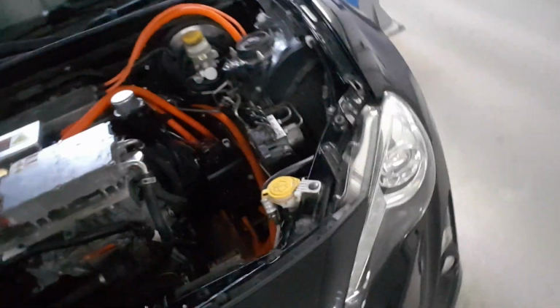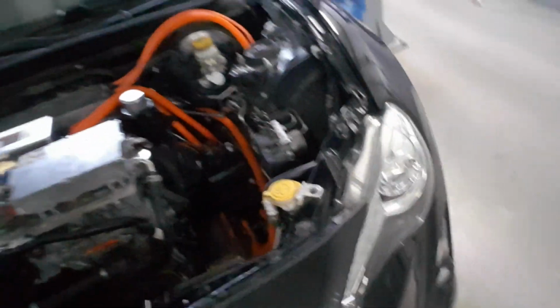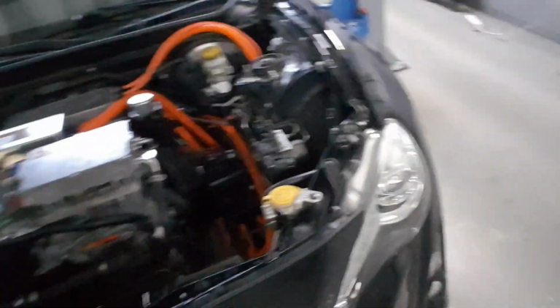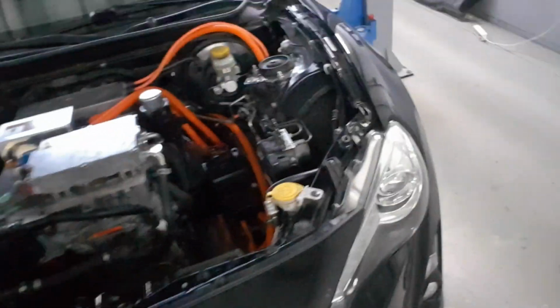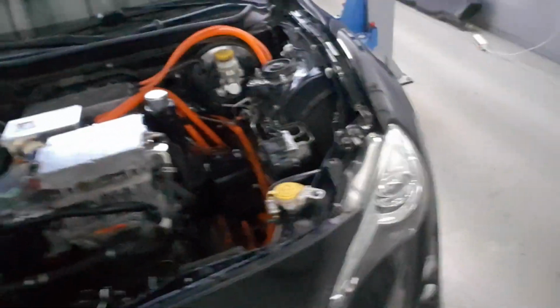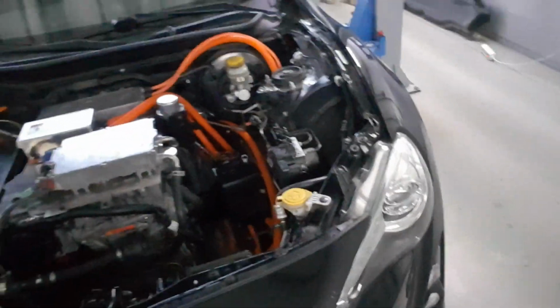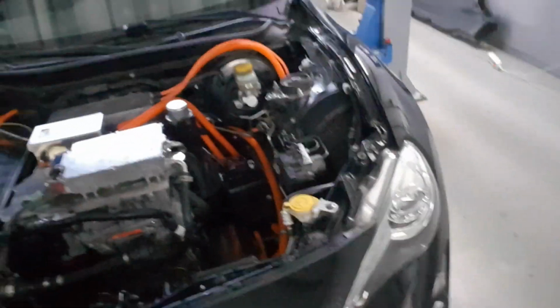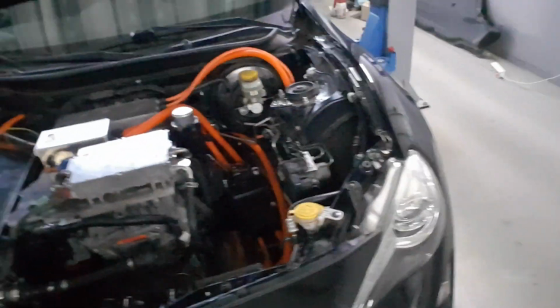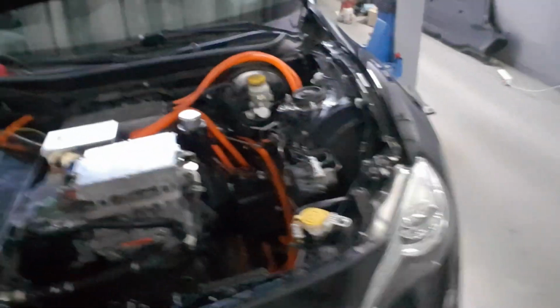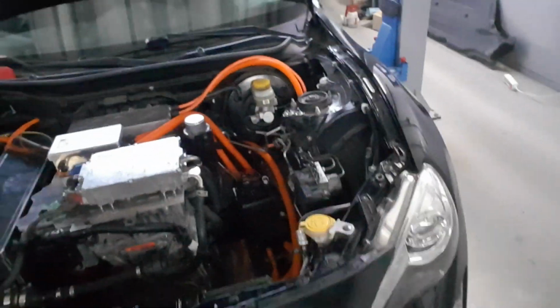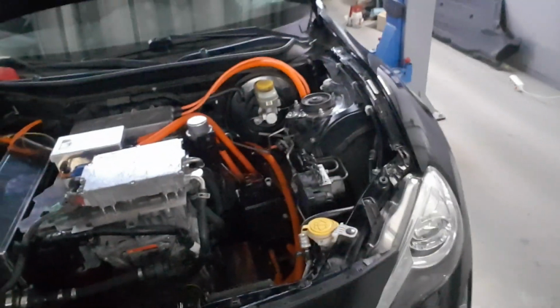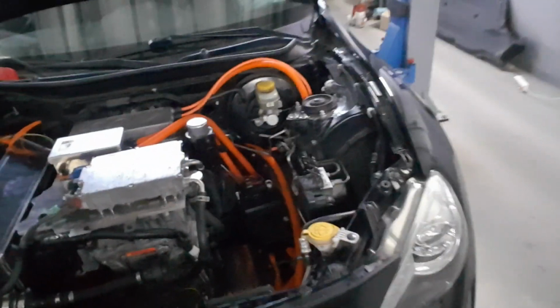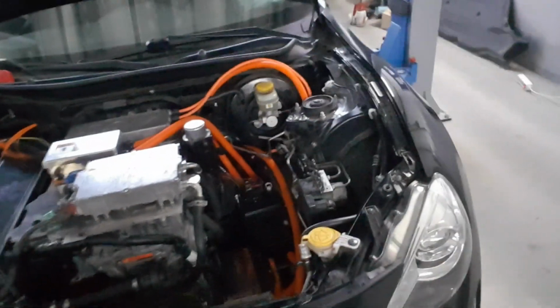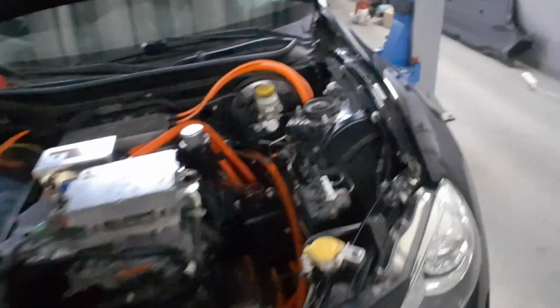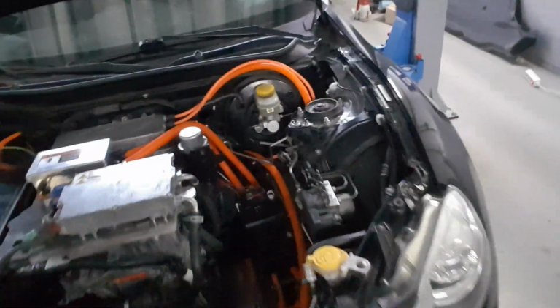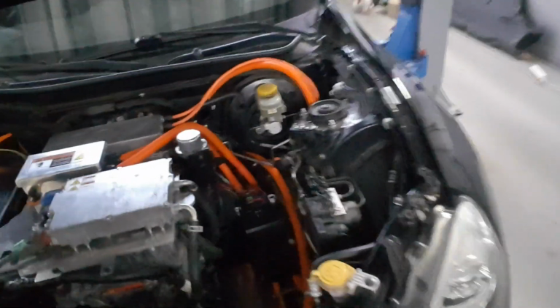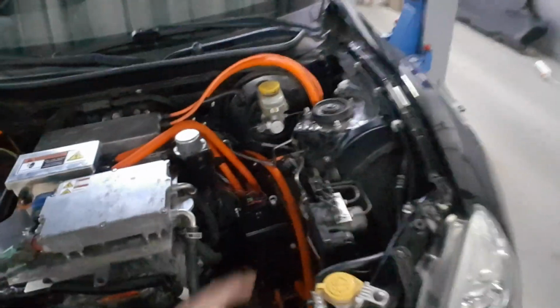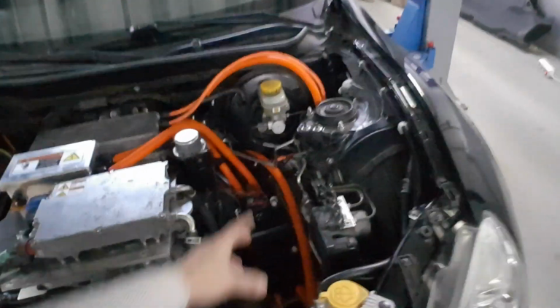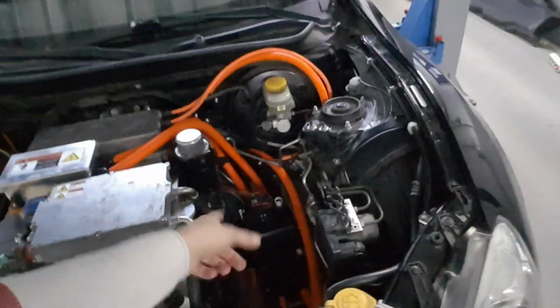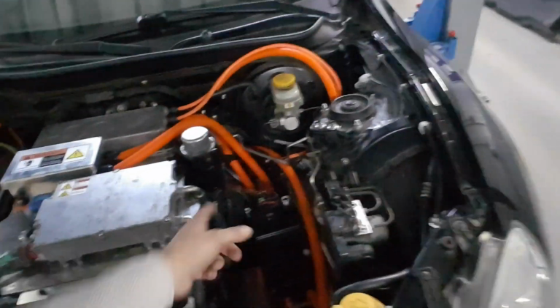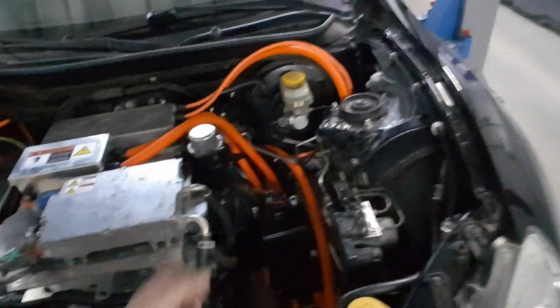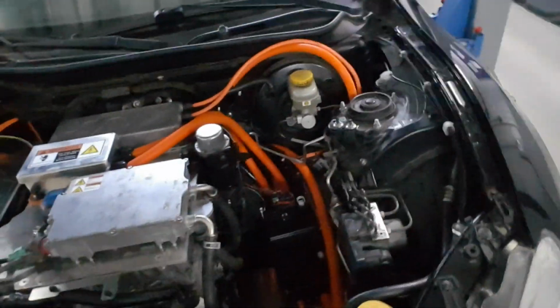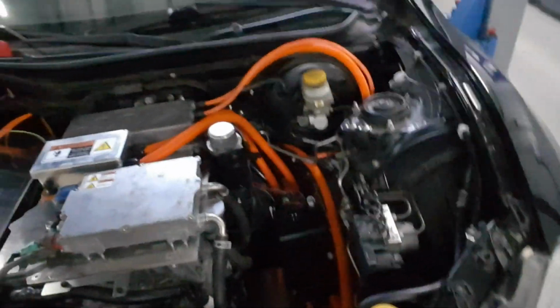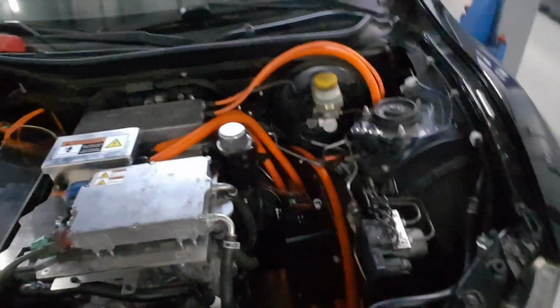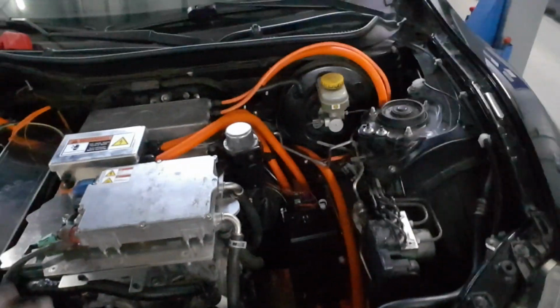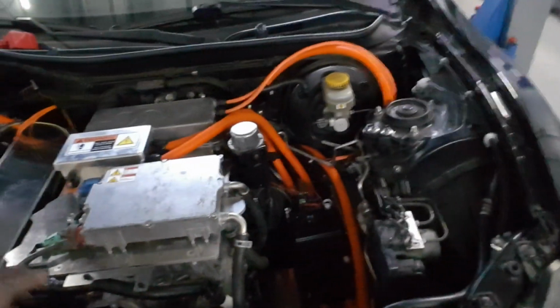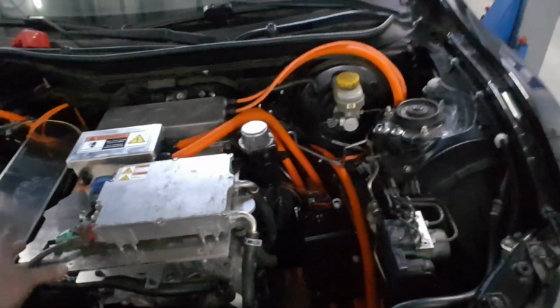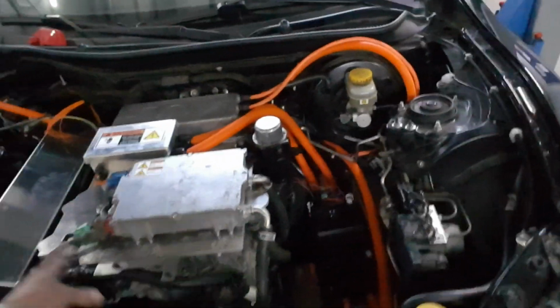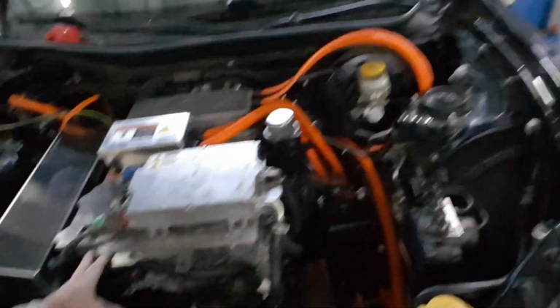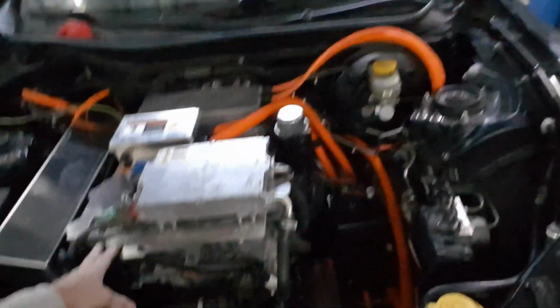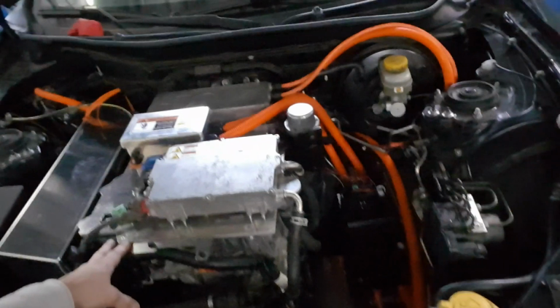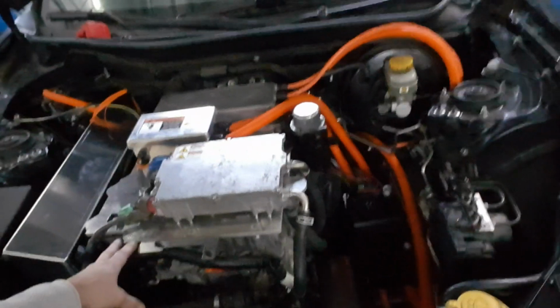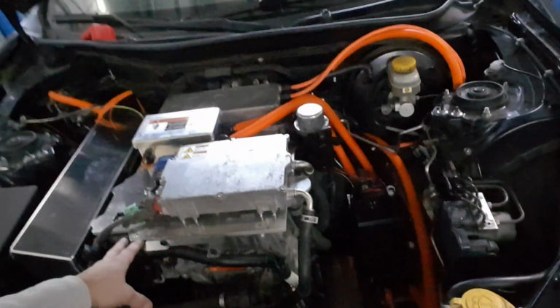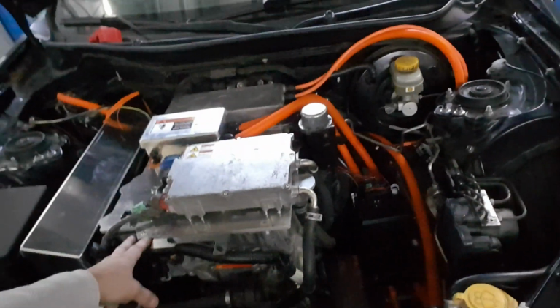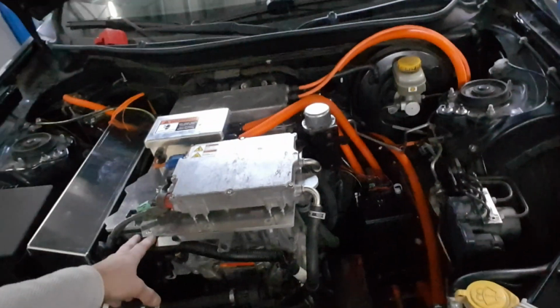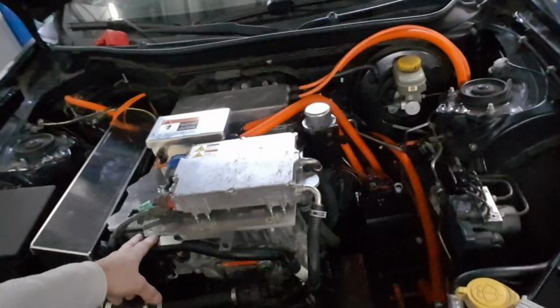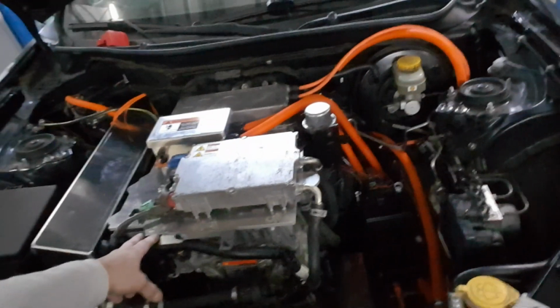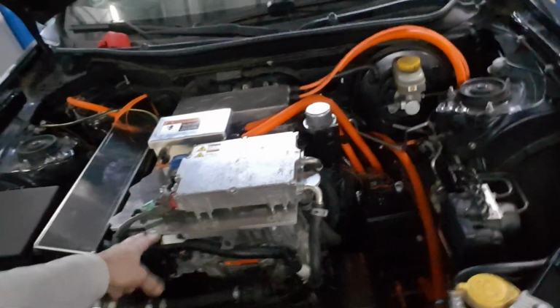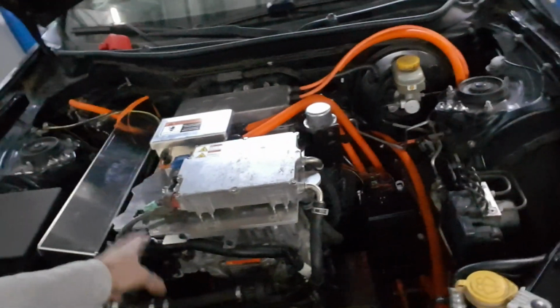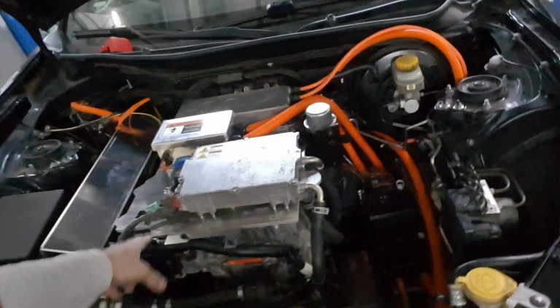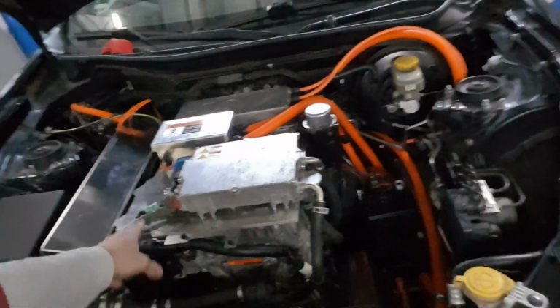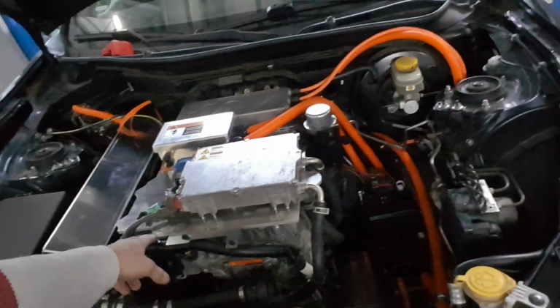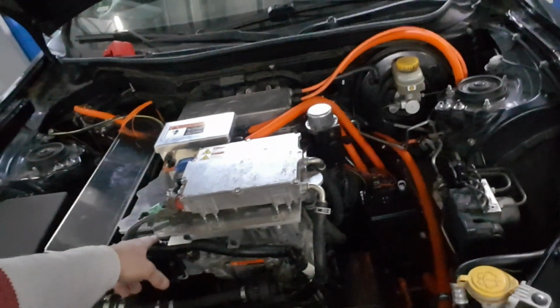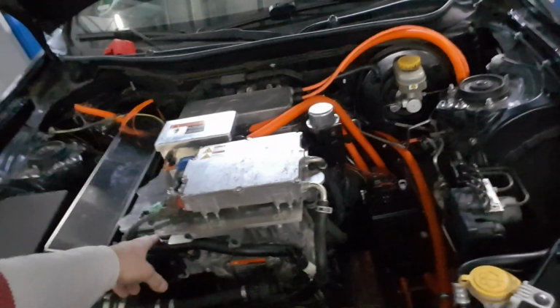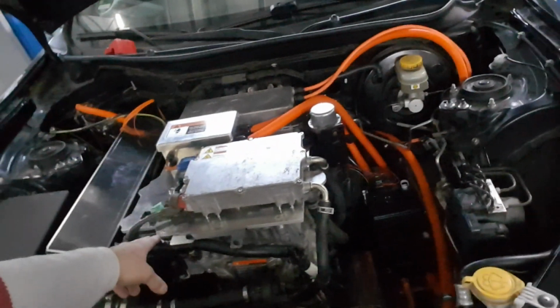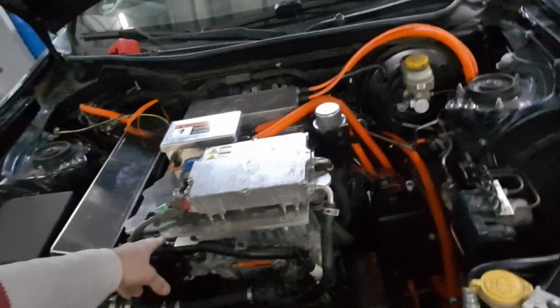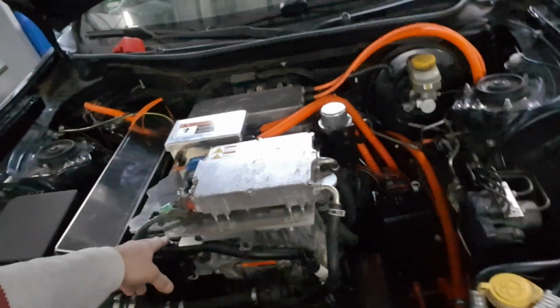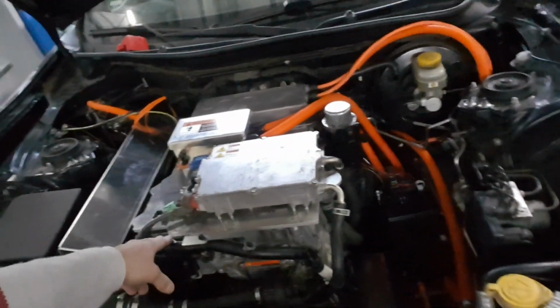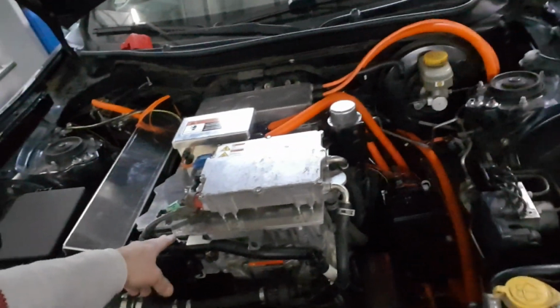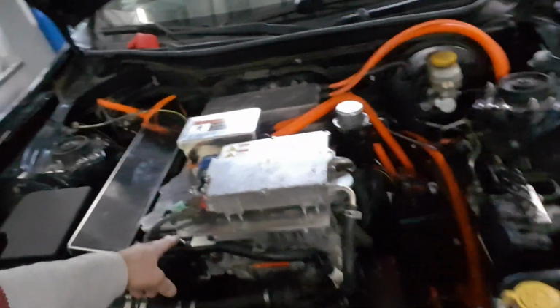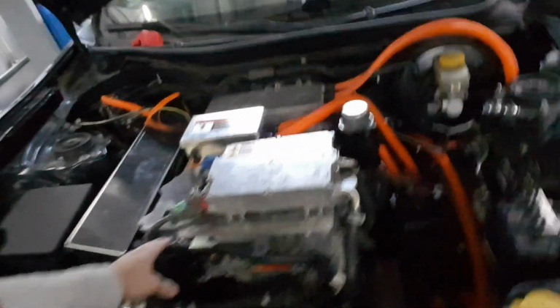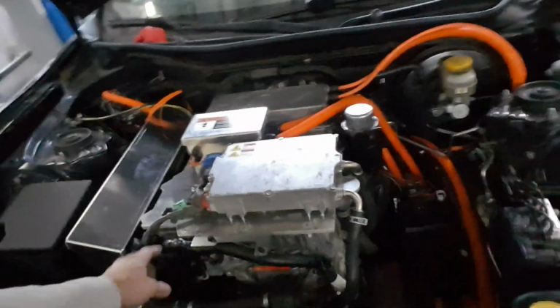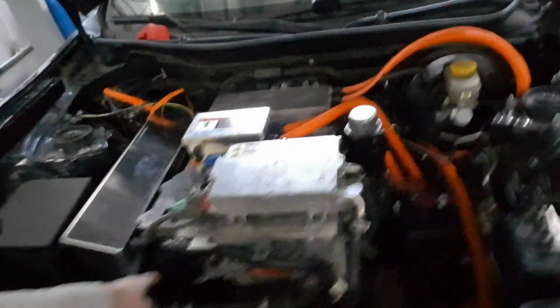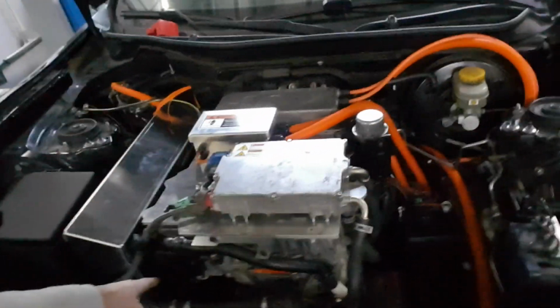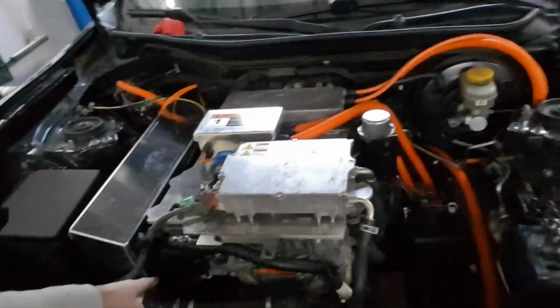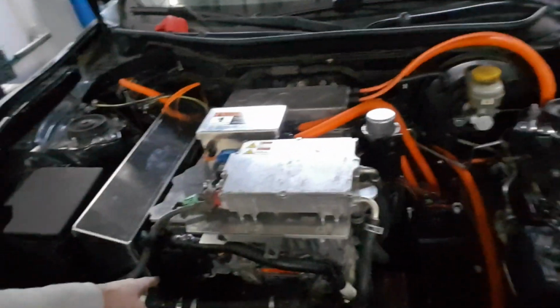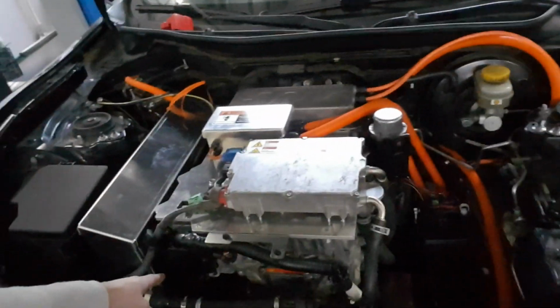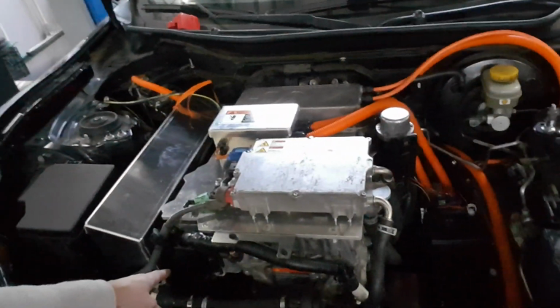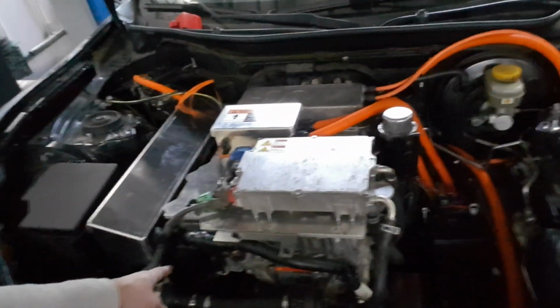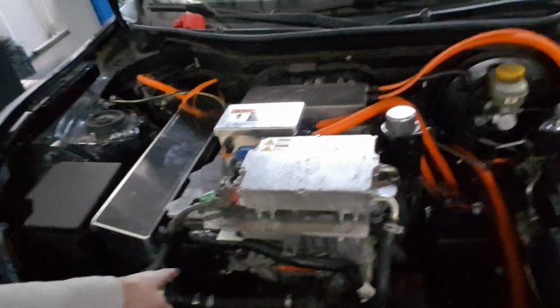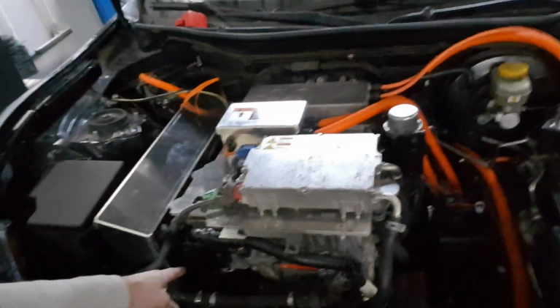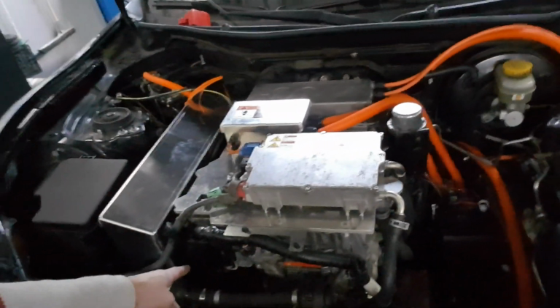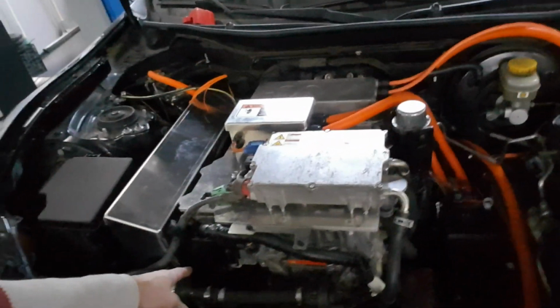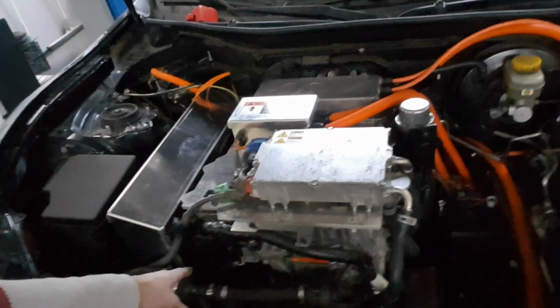There's the Nissan switchgear which controls the pre-charge and the positive and negative shutoff. I've already connected that — it's controlled by the Leaf inverter with a custom board from Johannes Hübner.